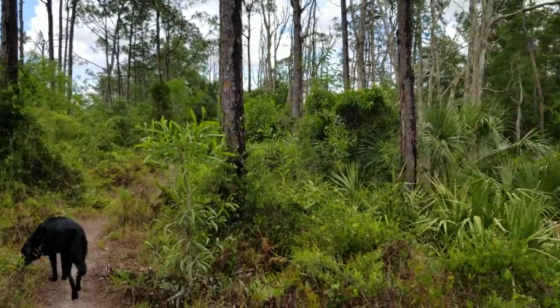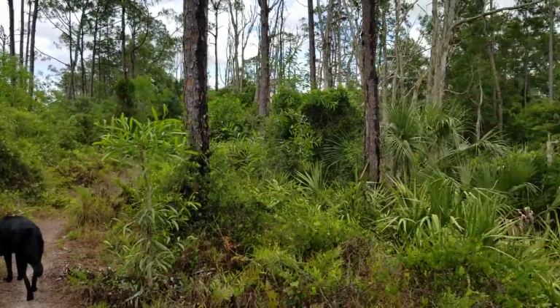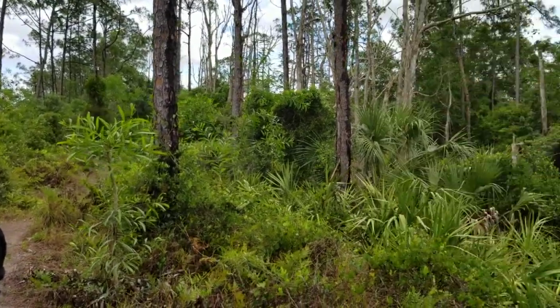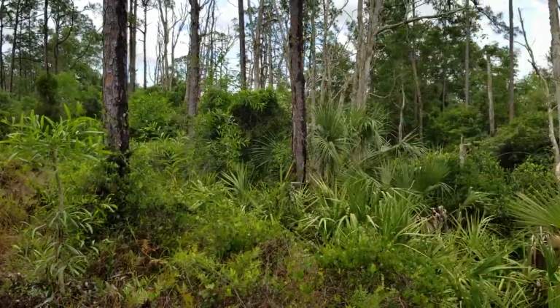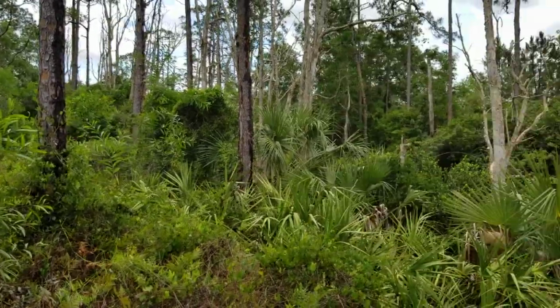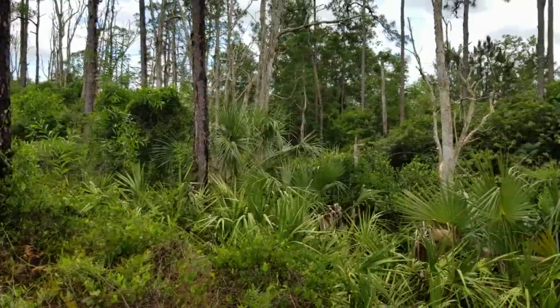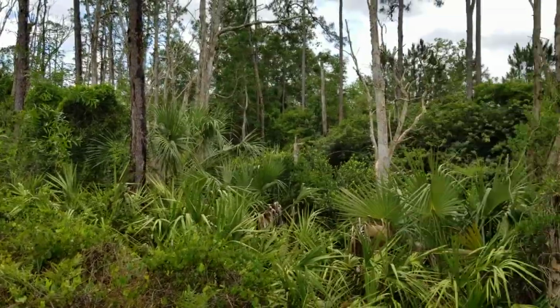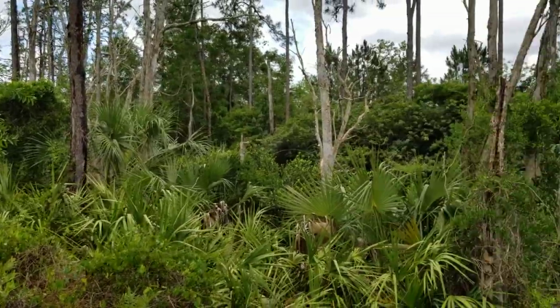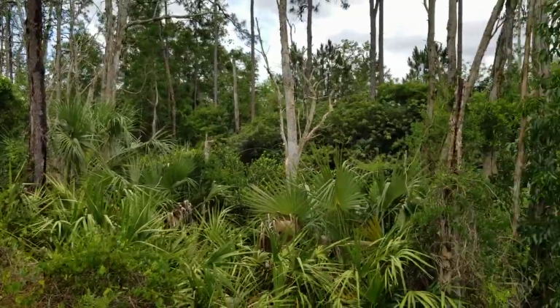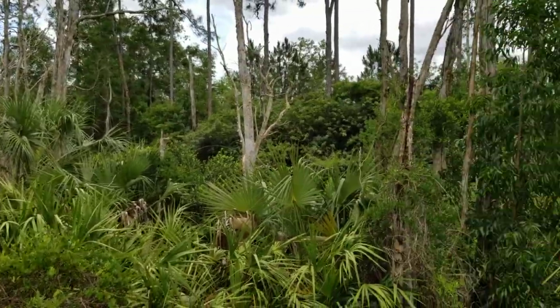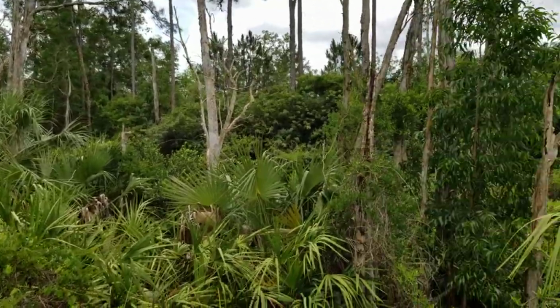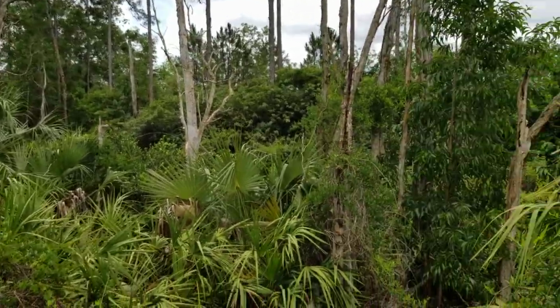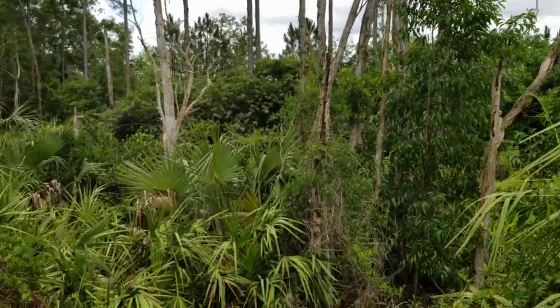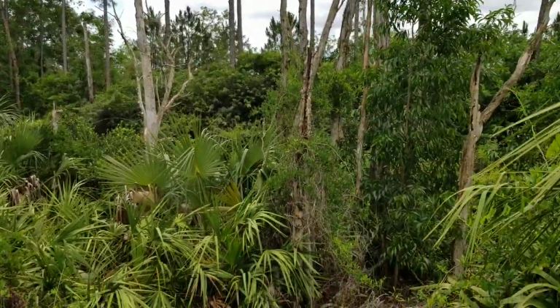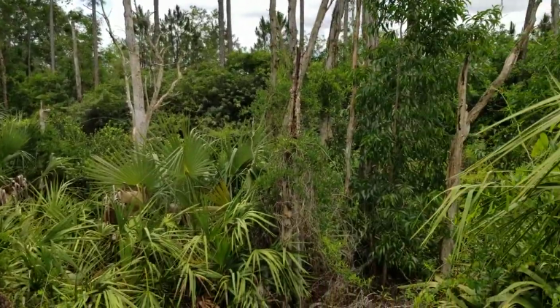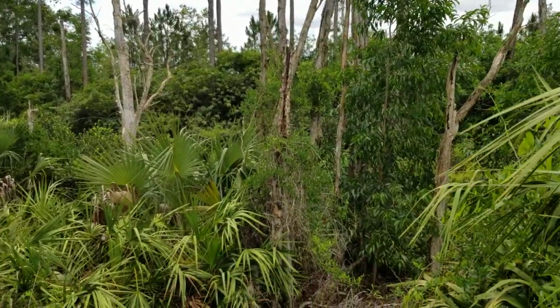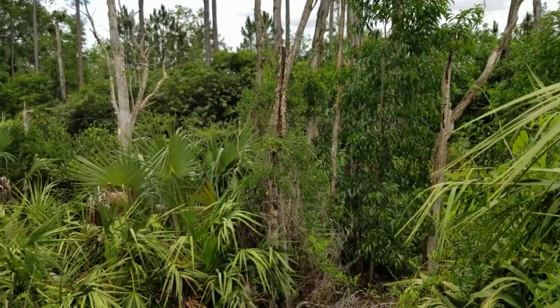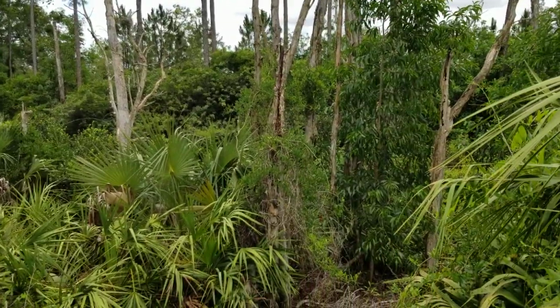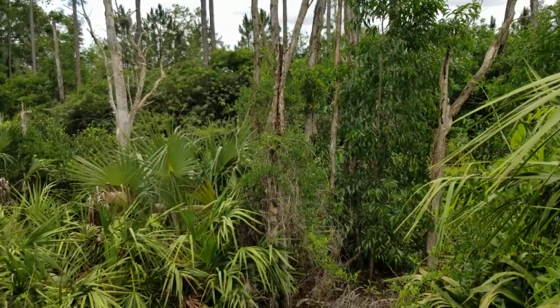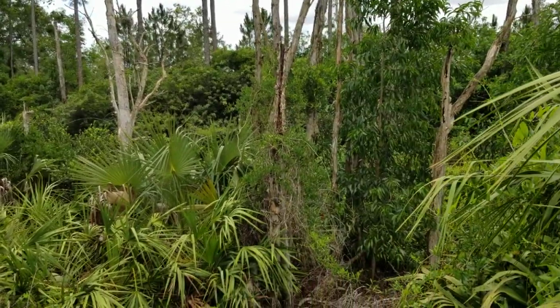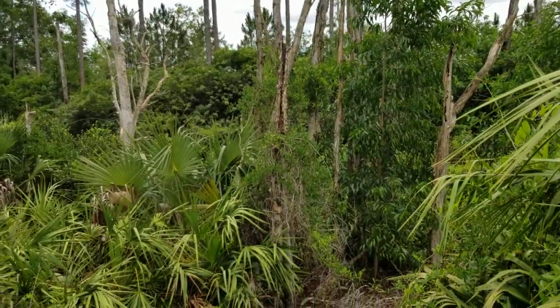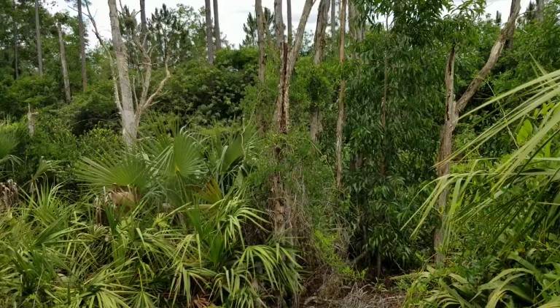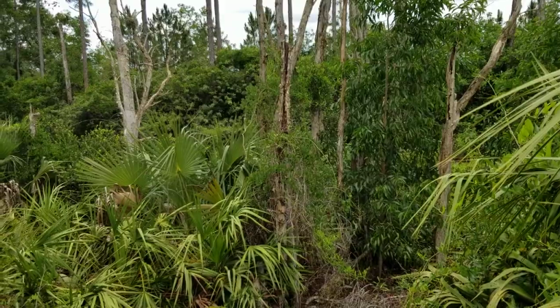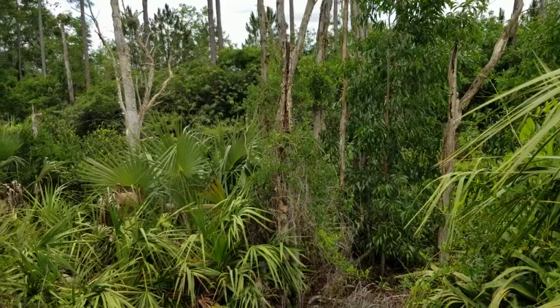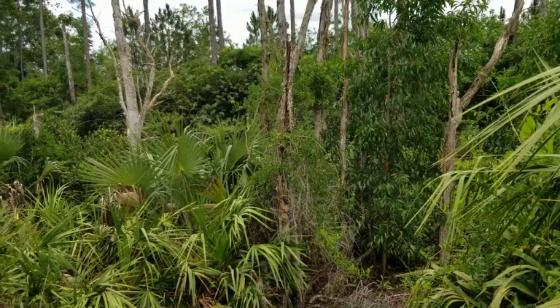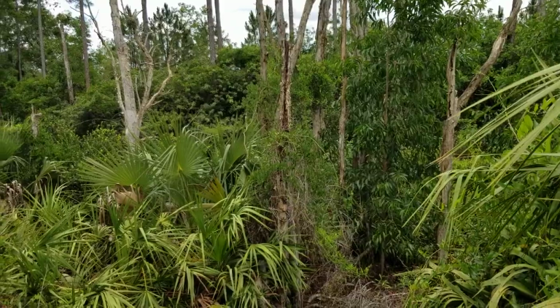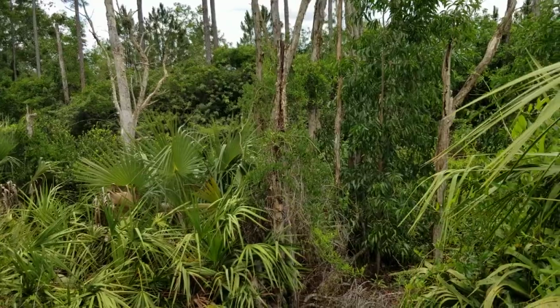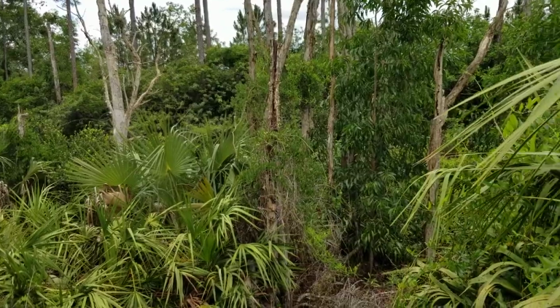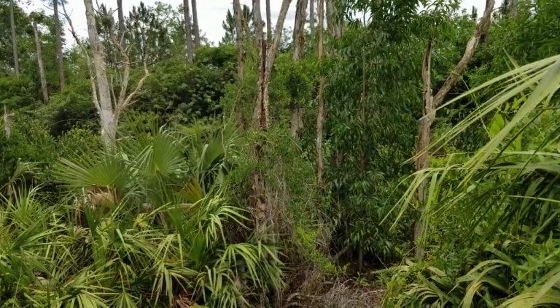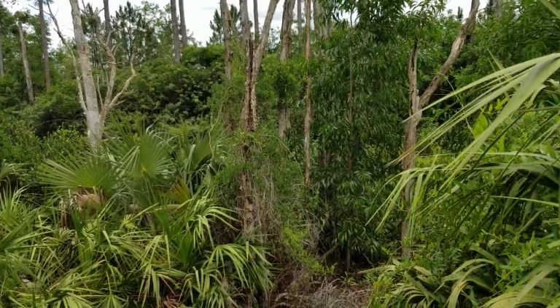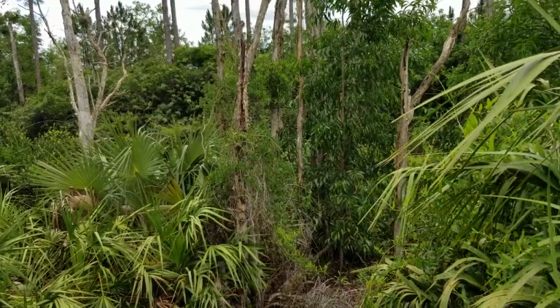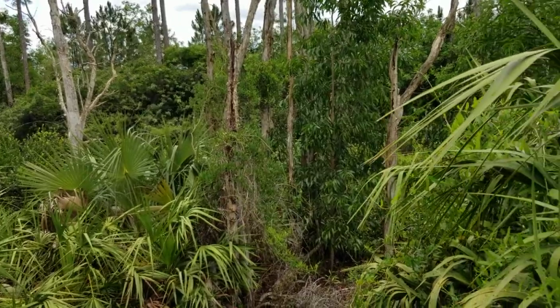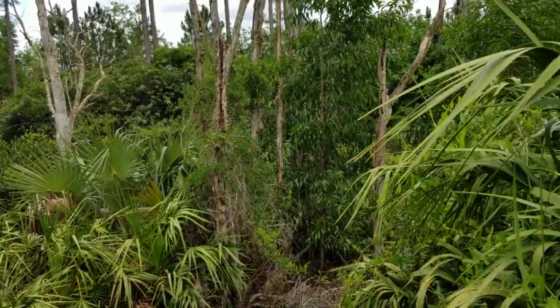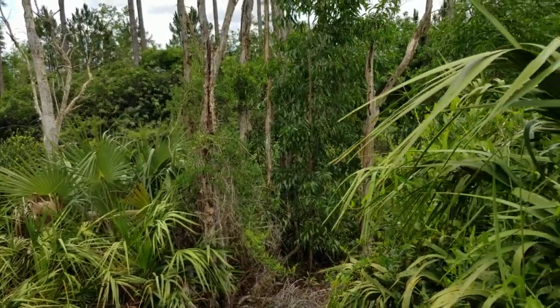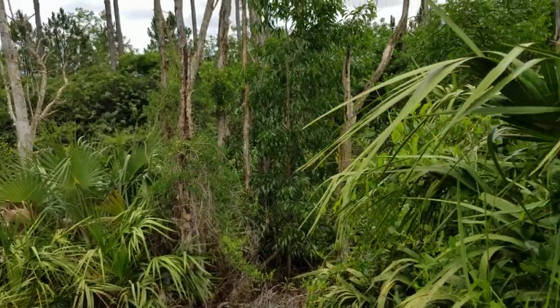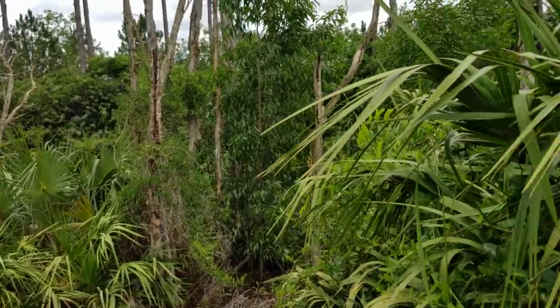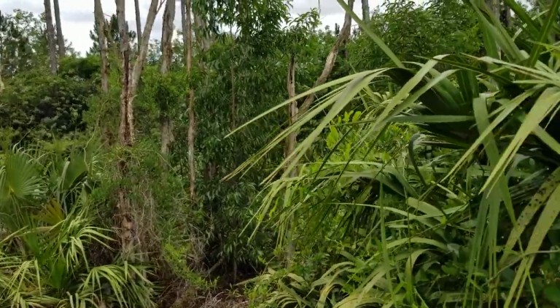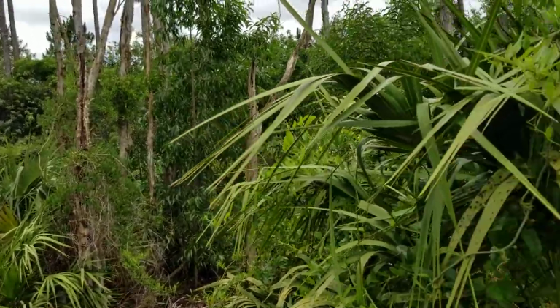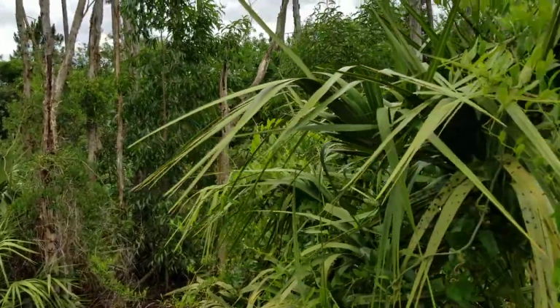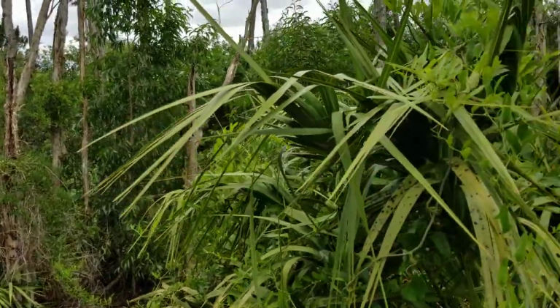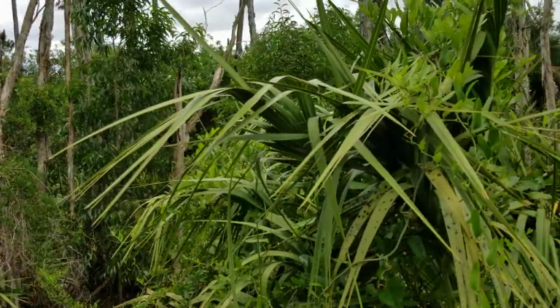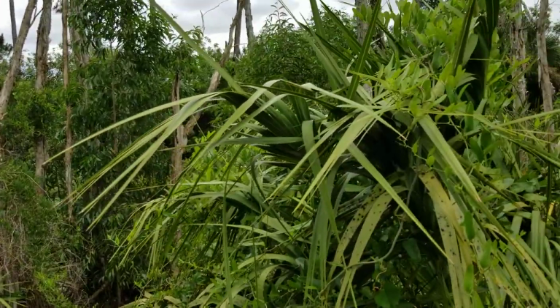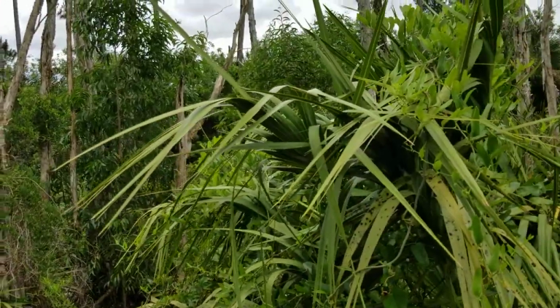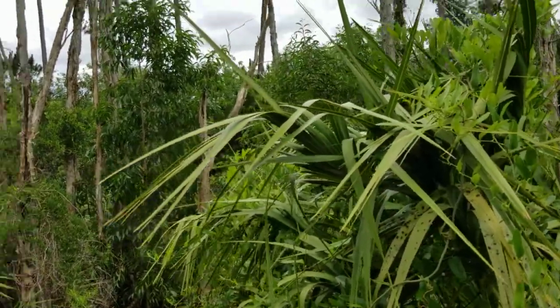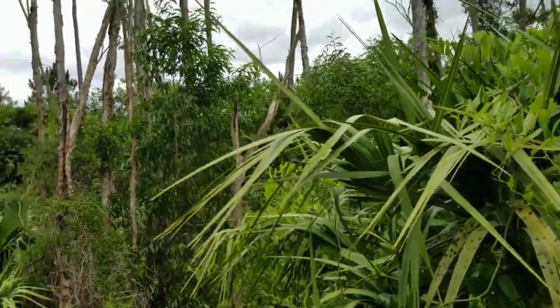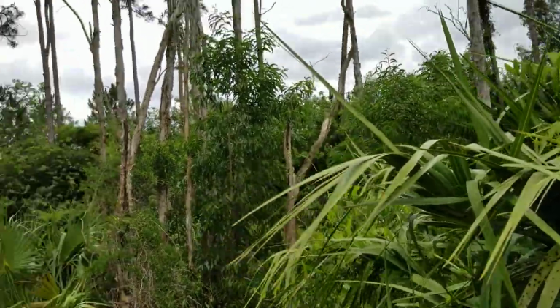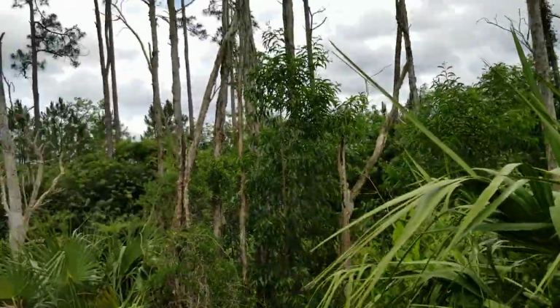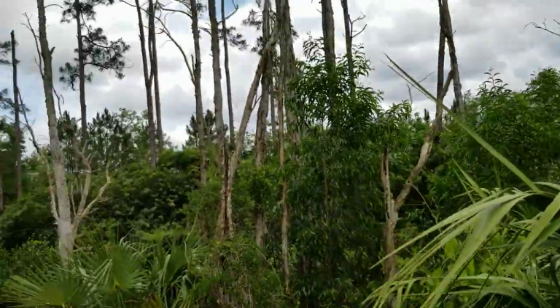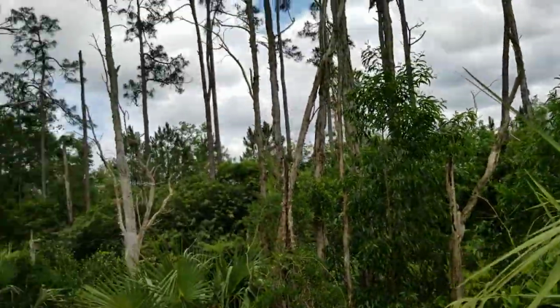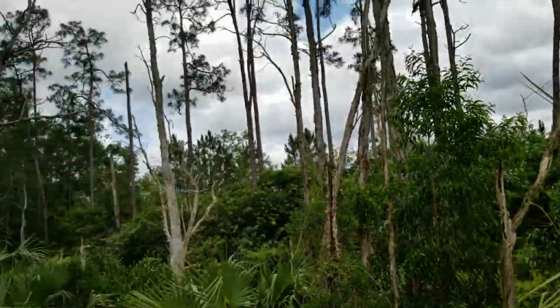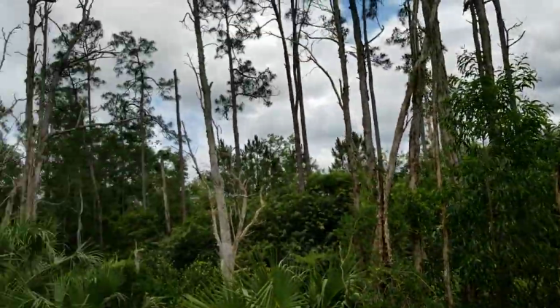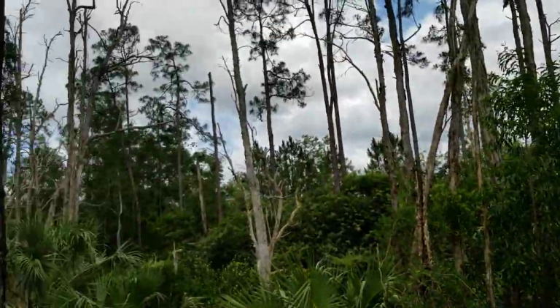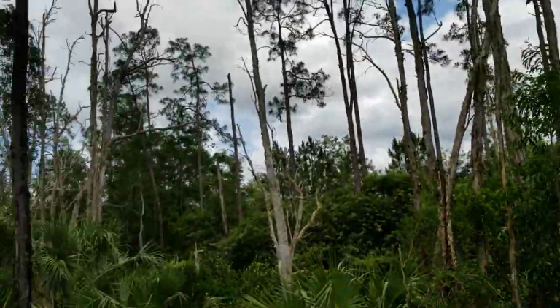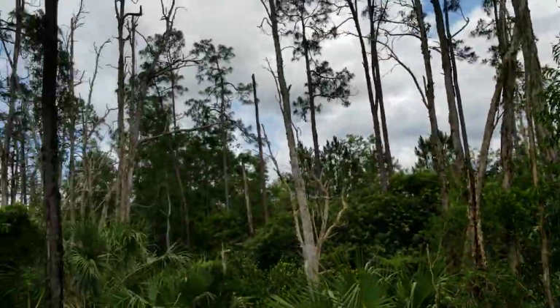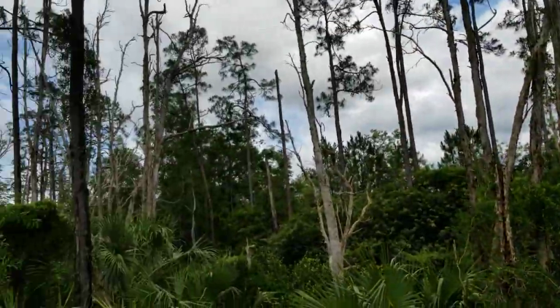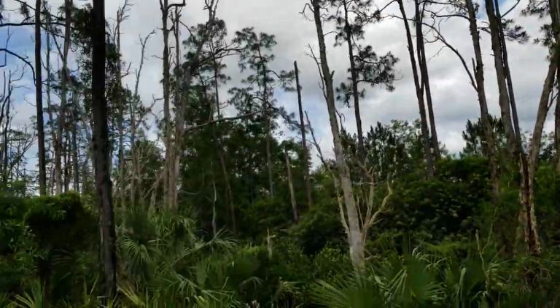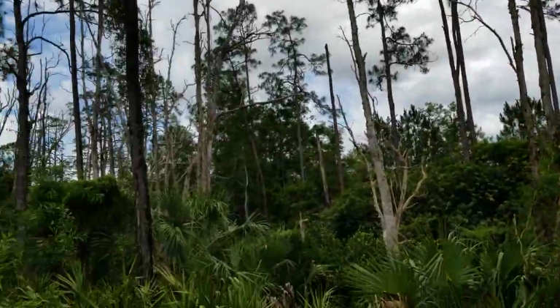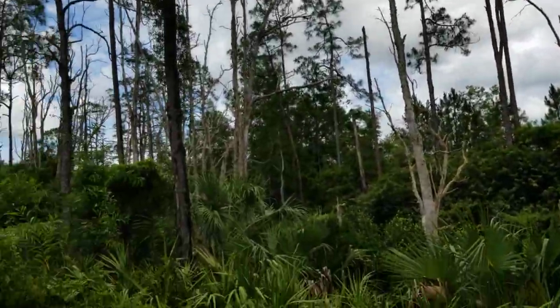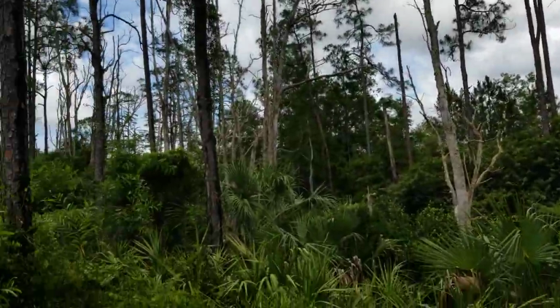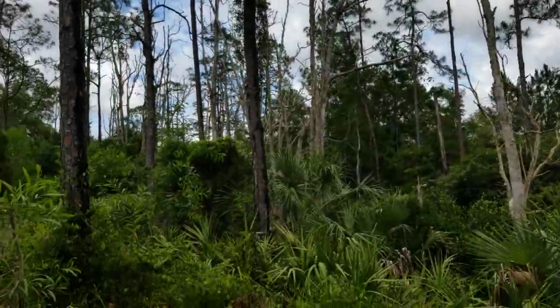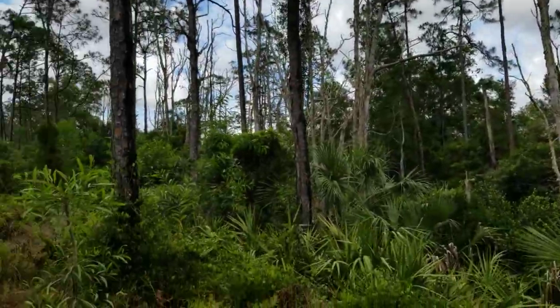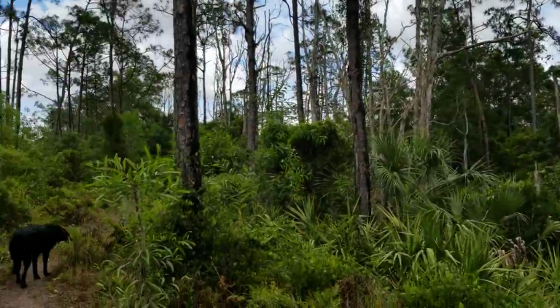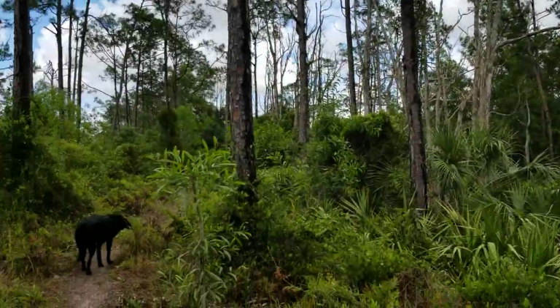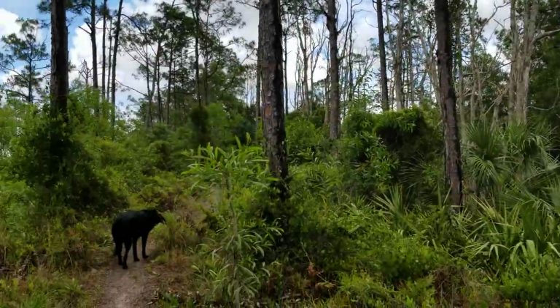I see some more off in the distance here, so I'm going to keep harvesting this and enjoying this beautiful day.